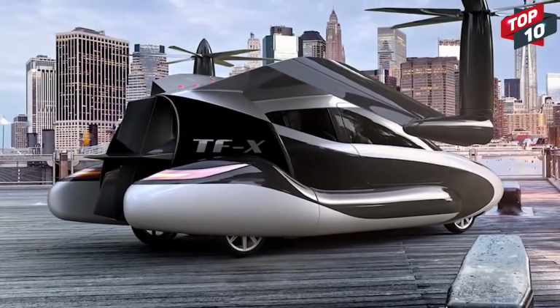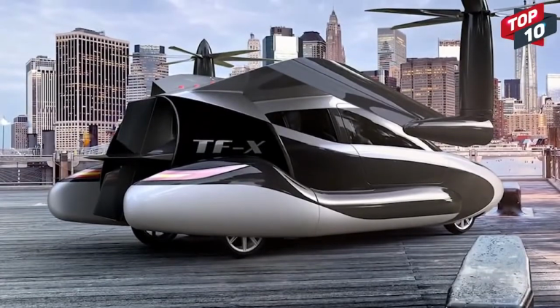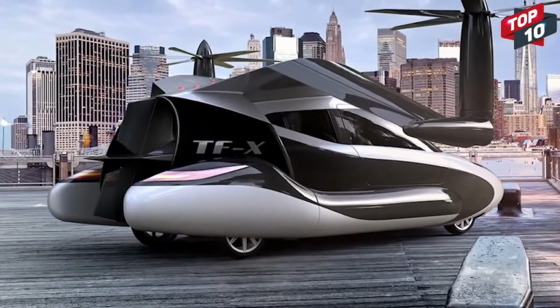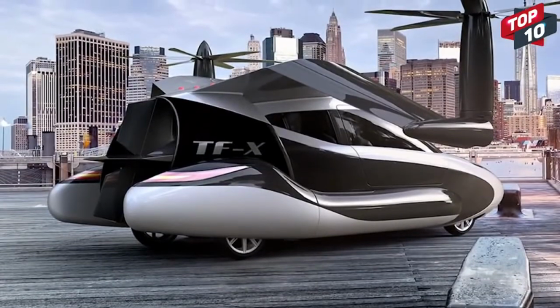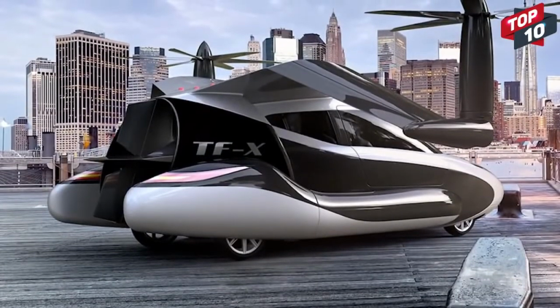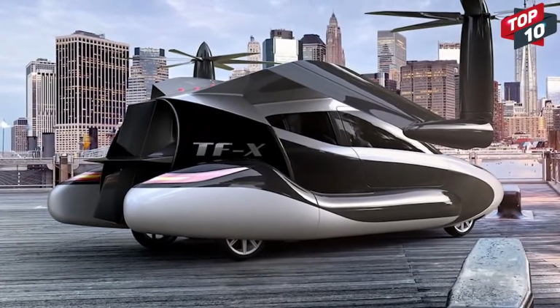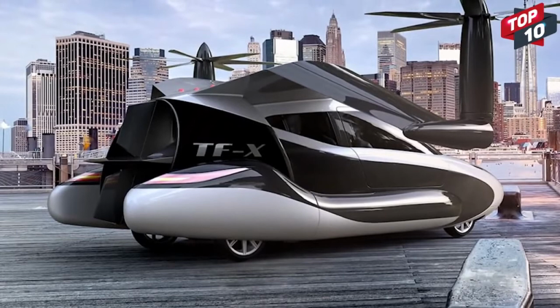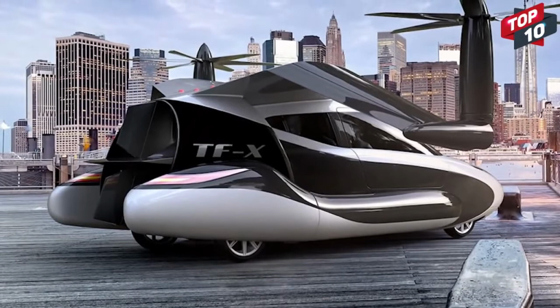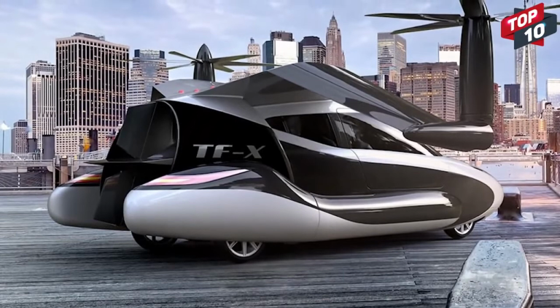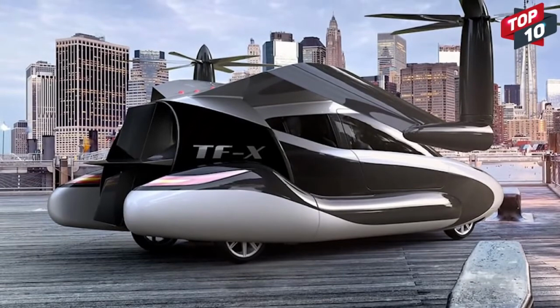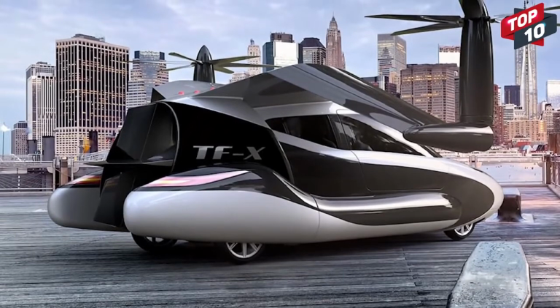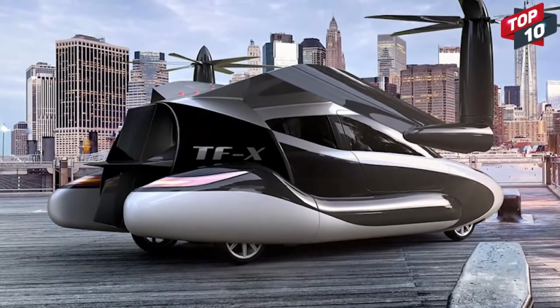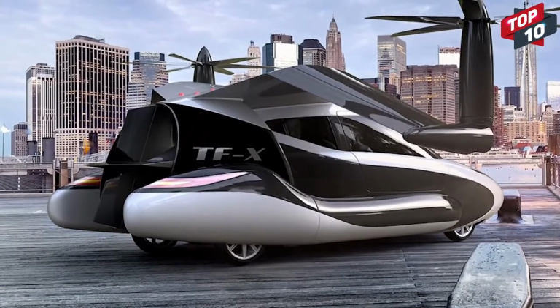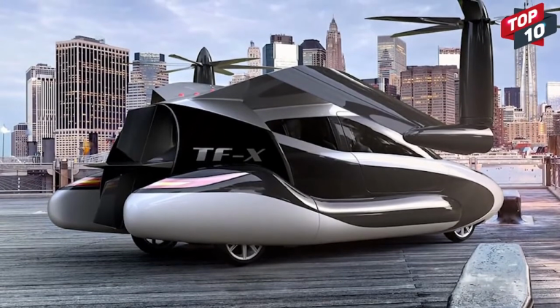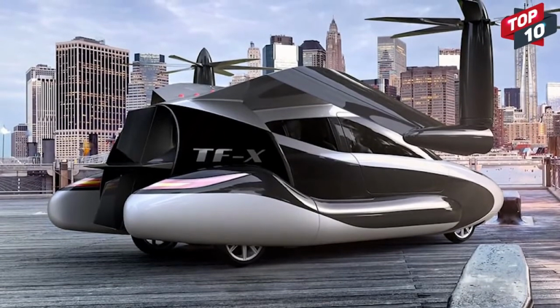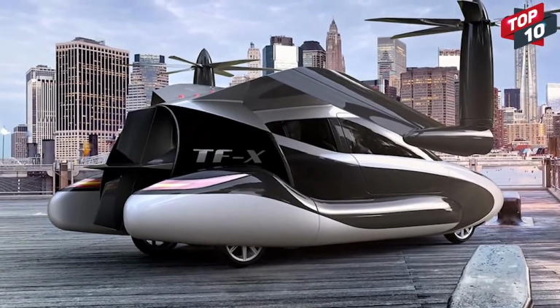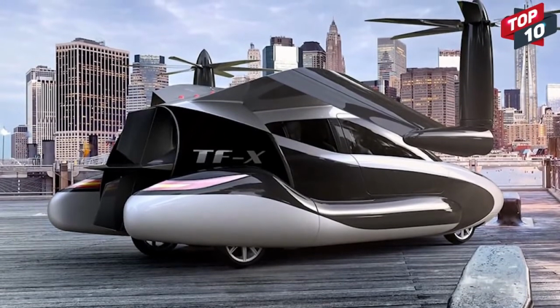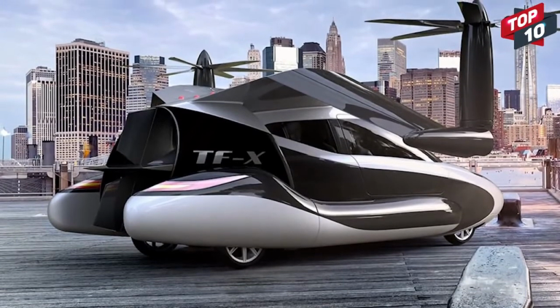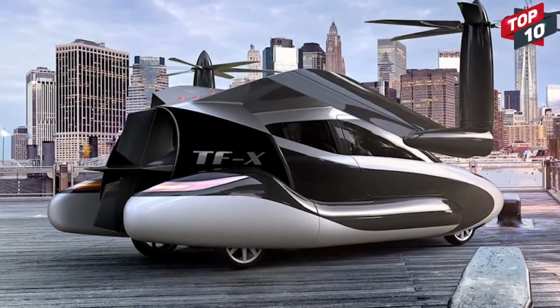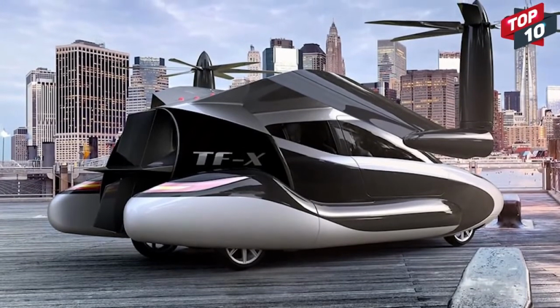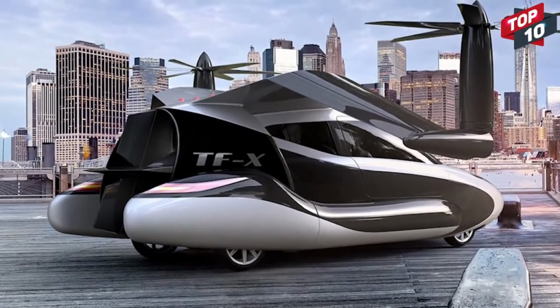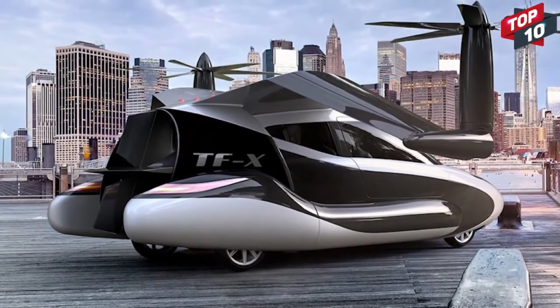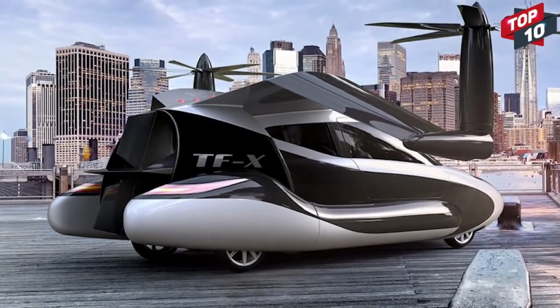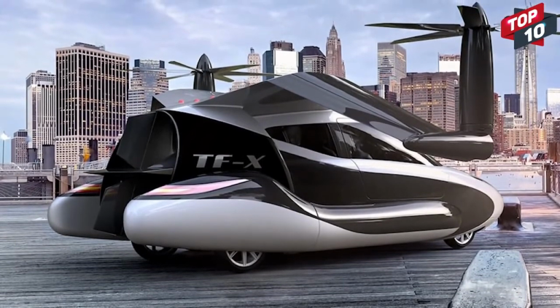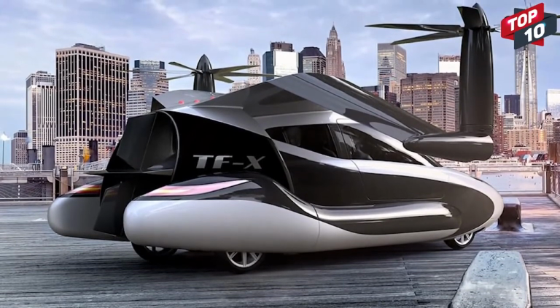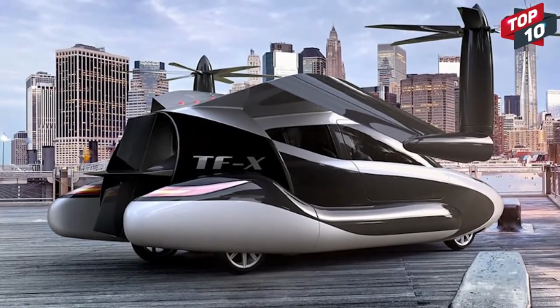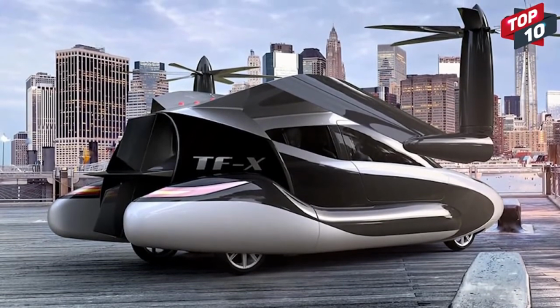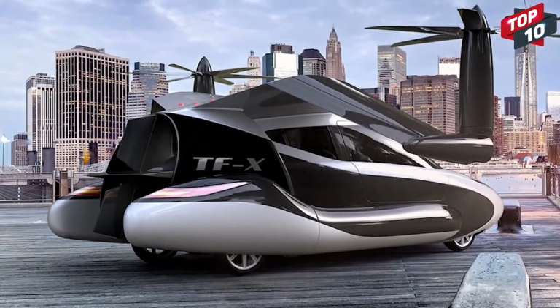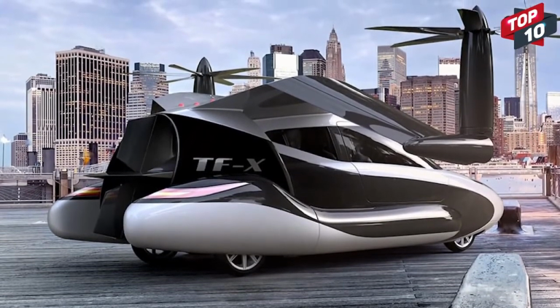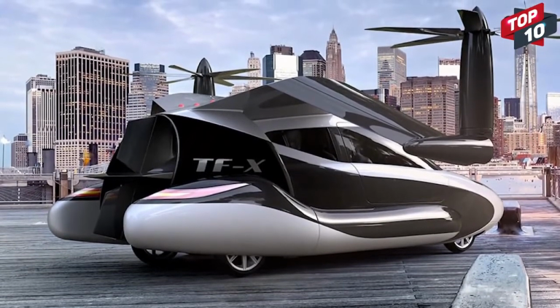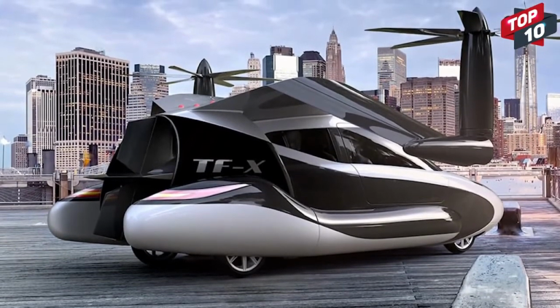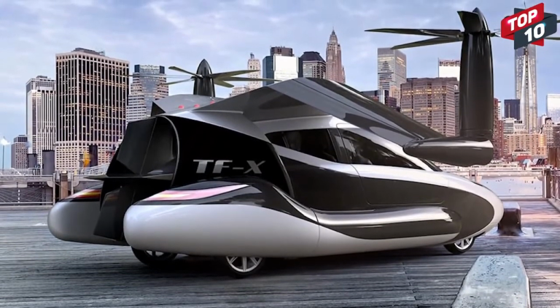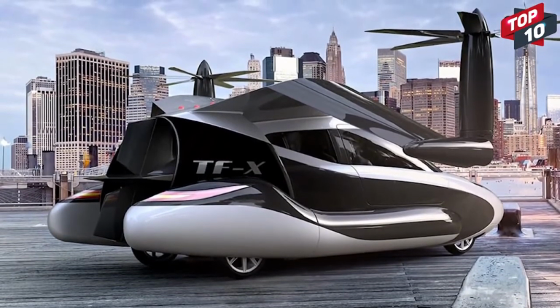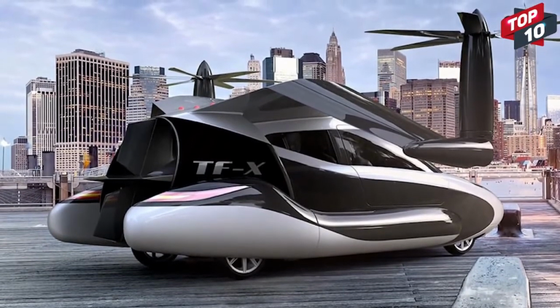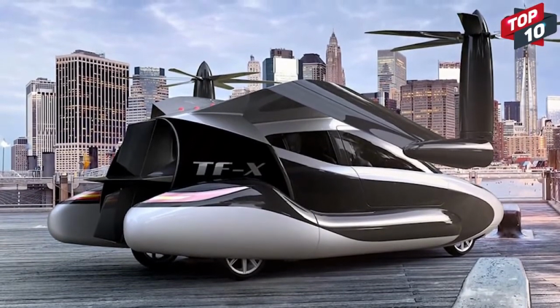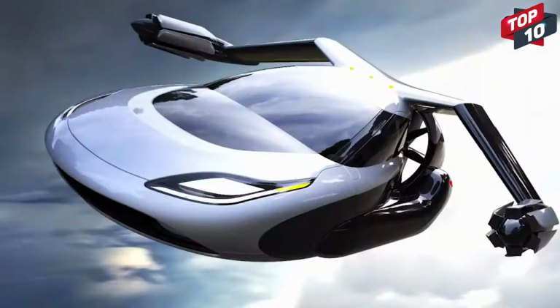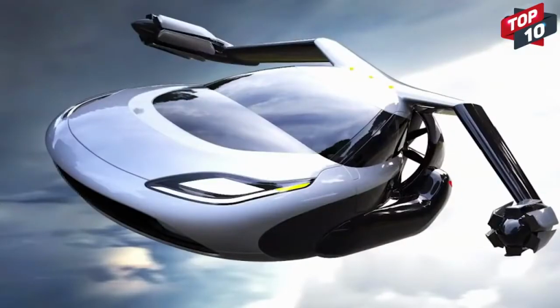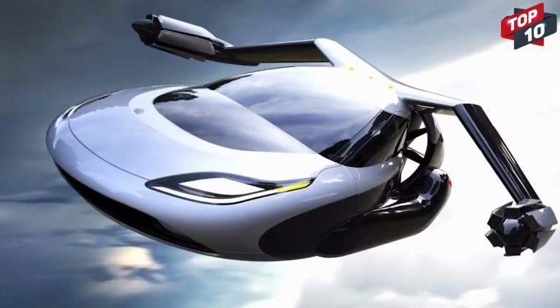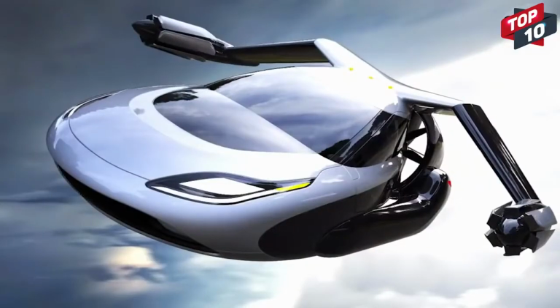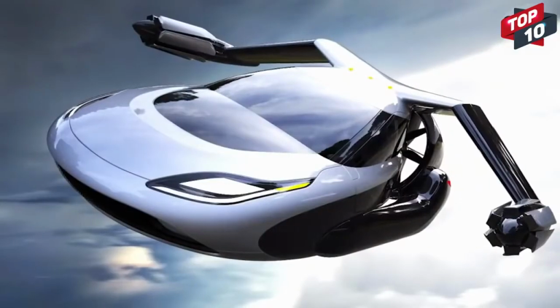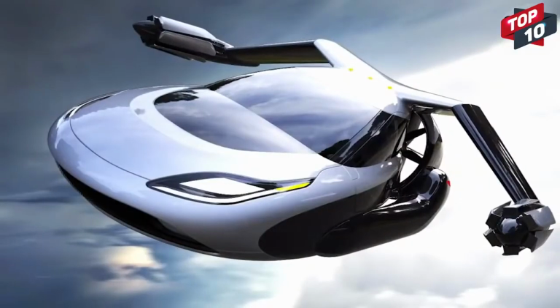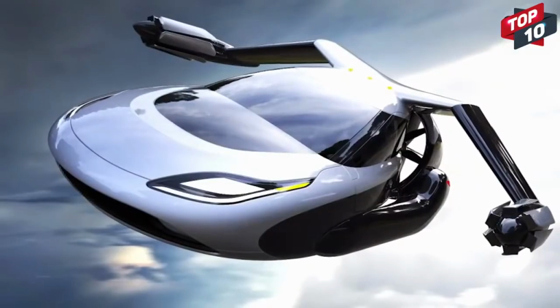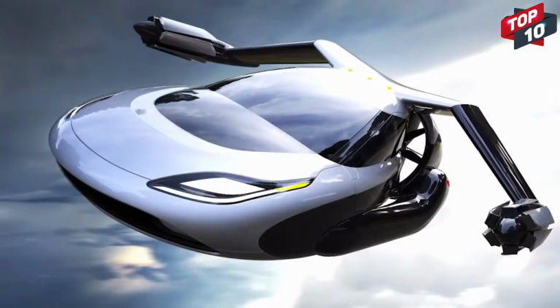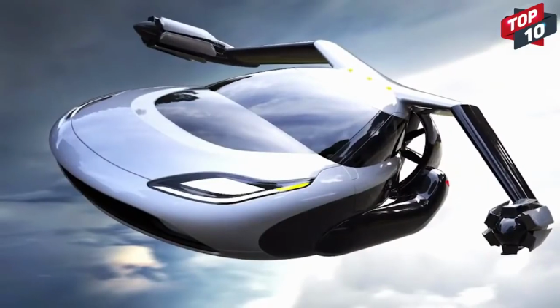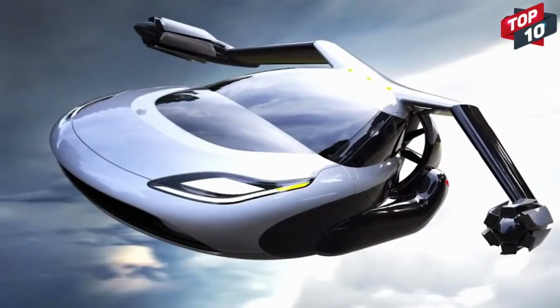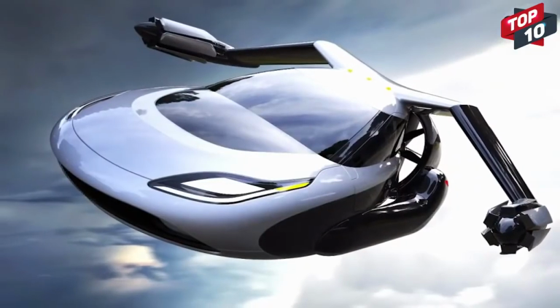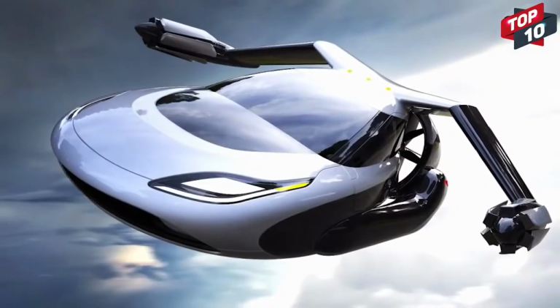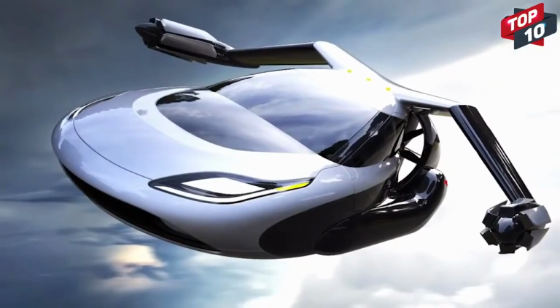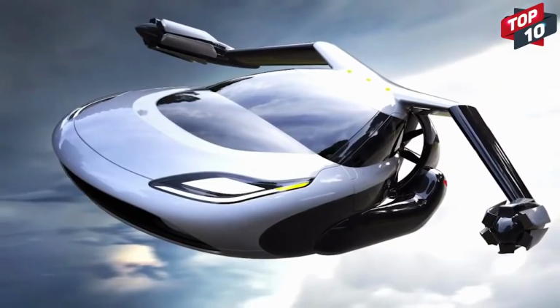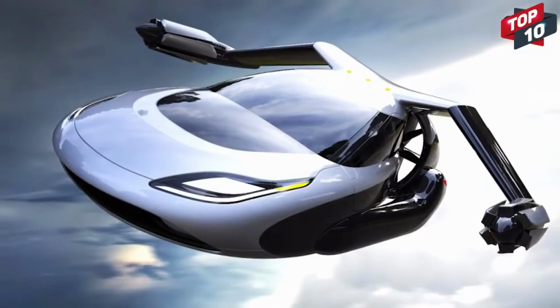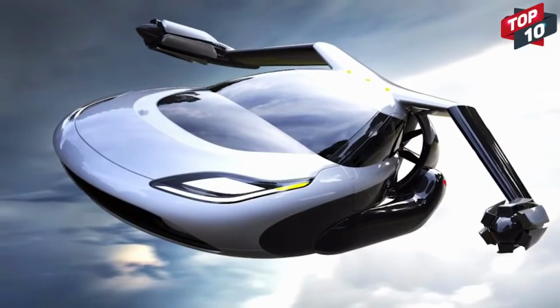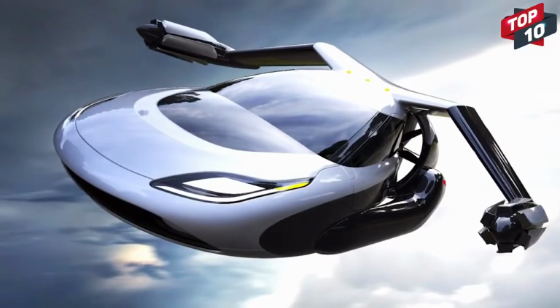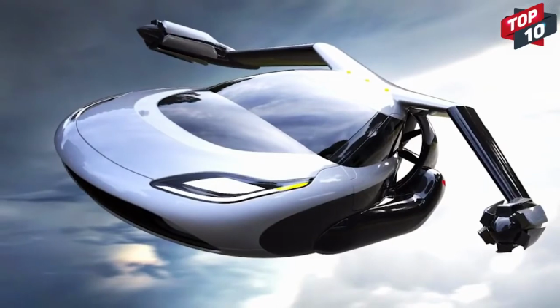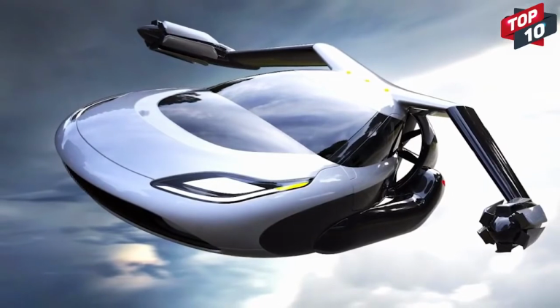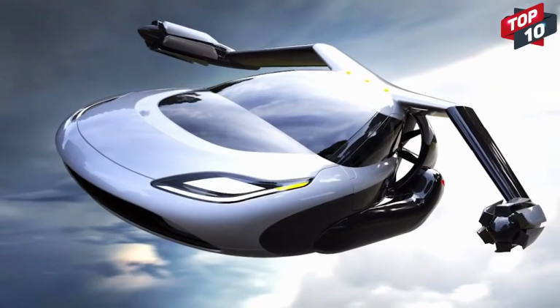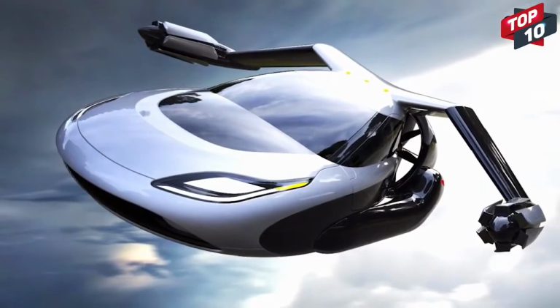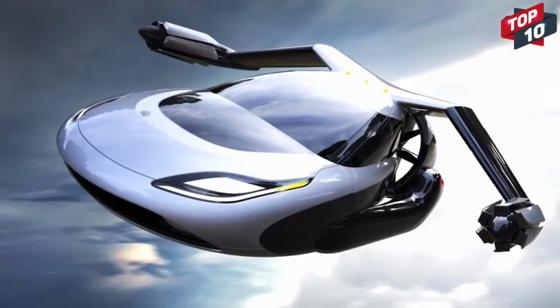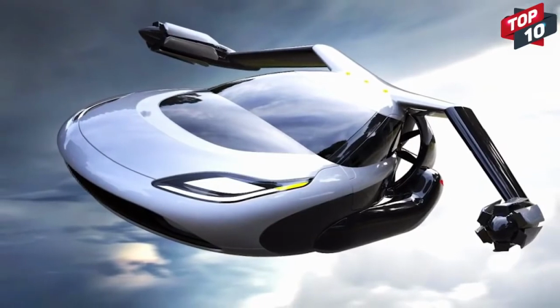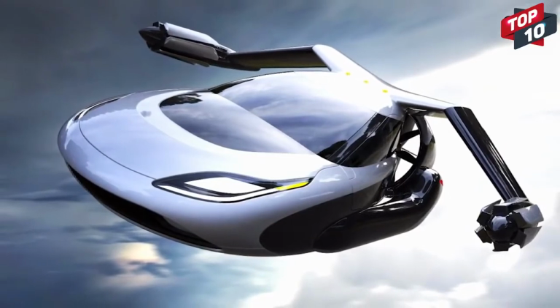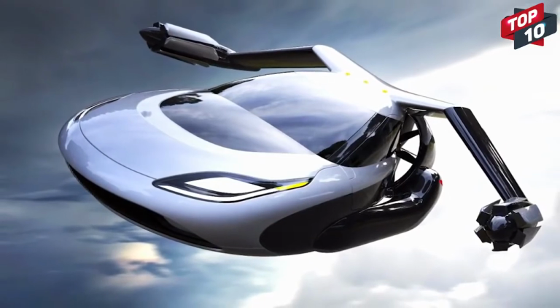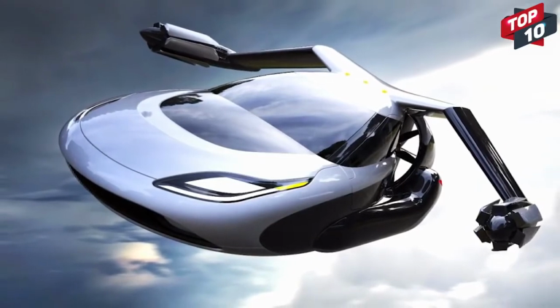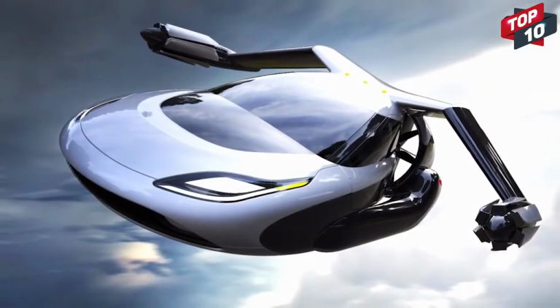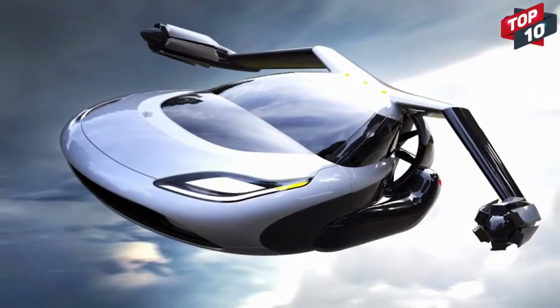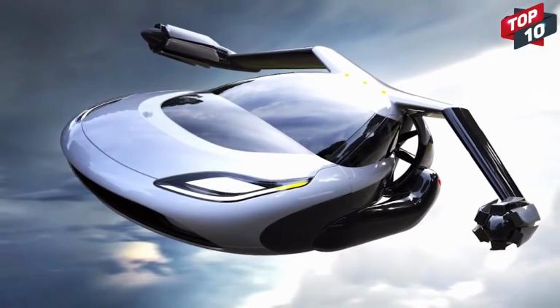Terrafugia fully intended to turn this concept into a reality, with a starting price of $300,000, which makes it surprisingly affordable.